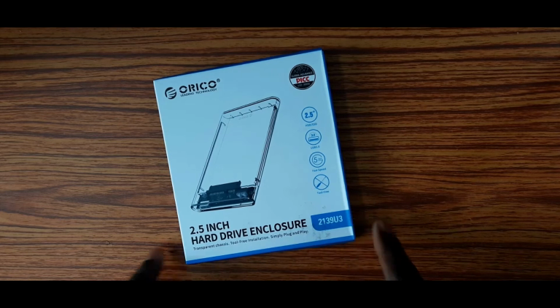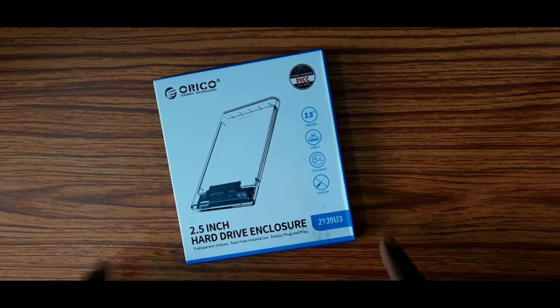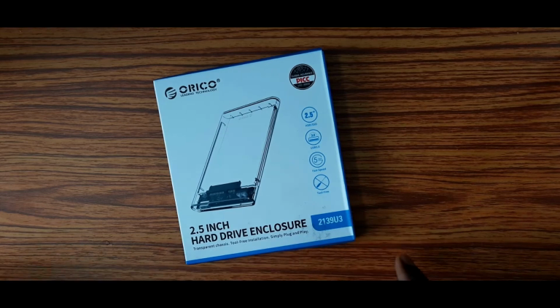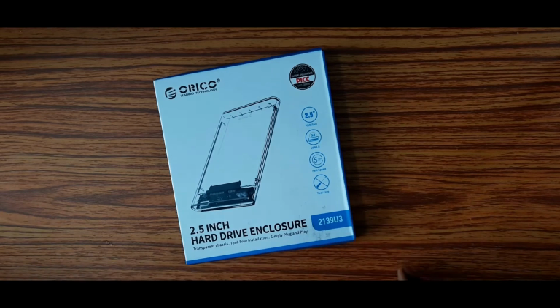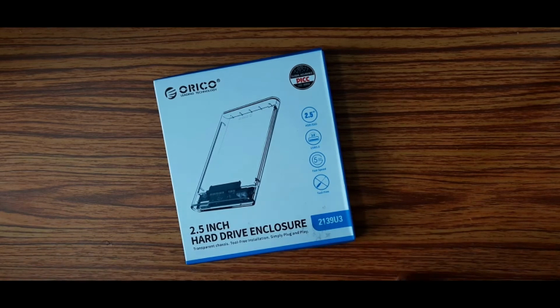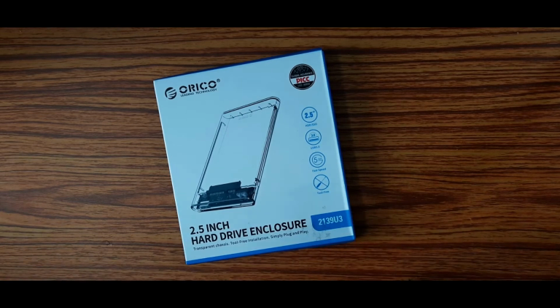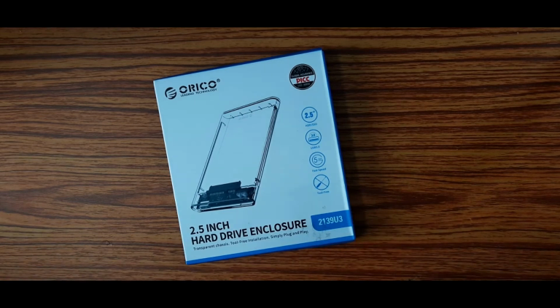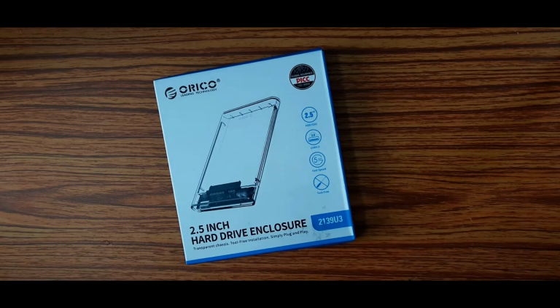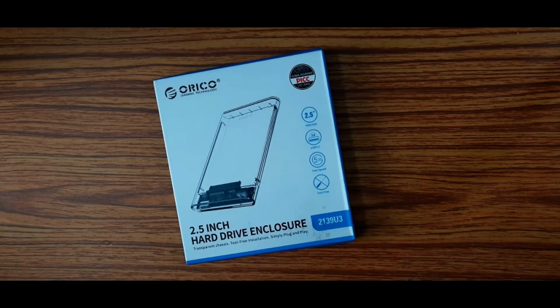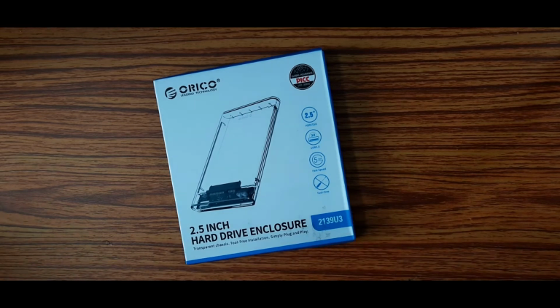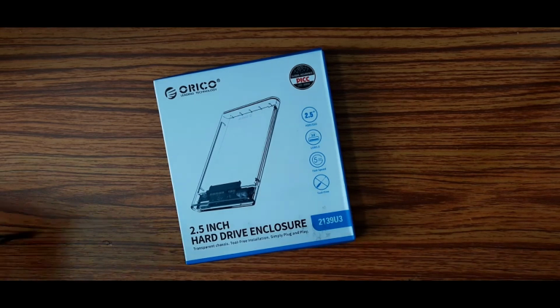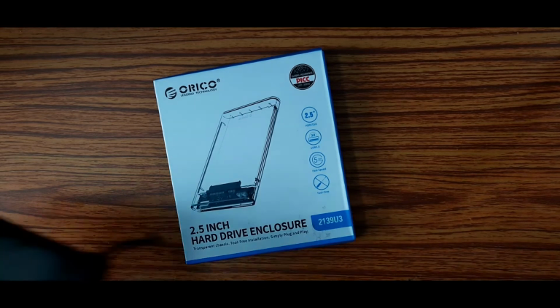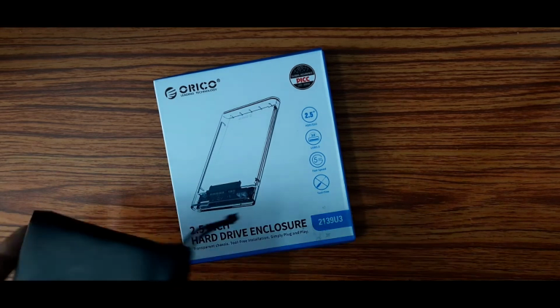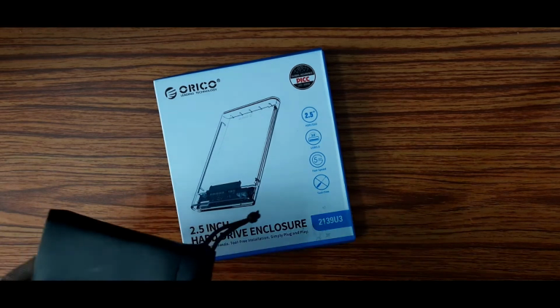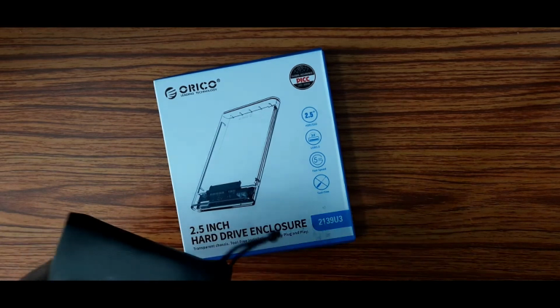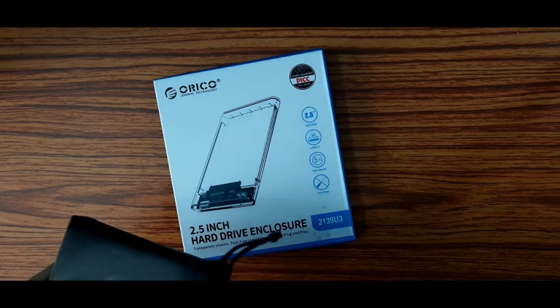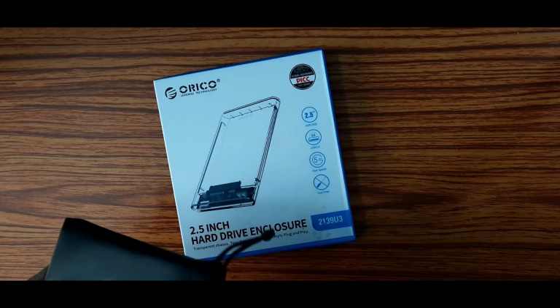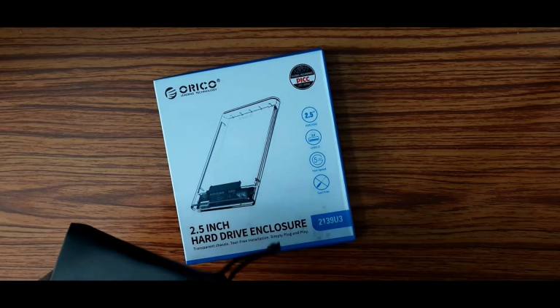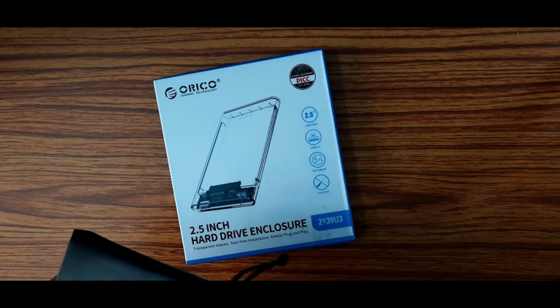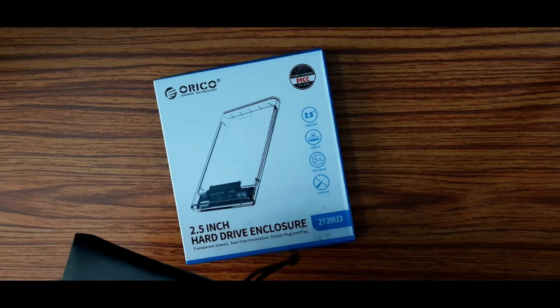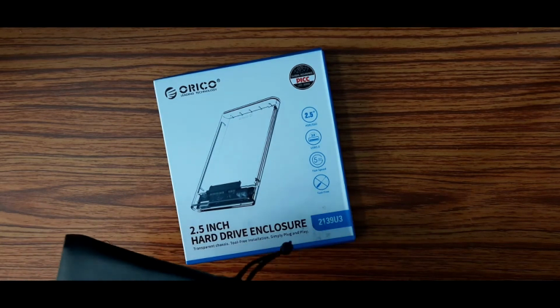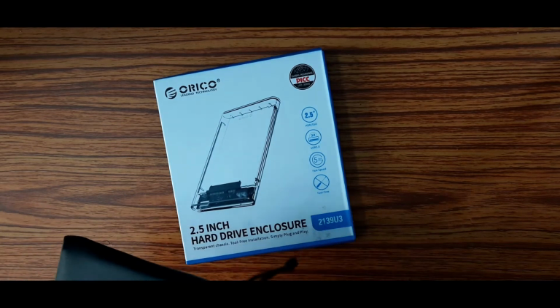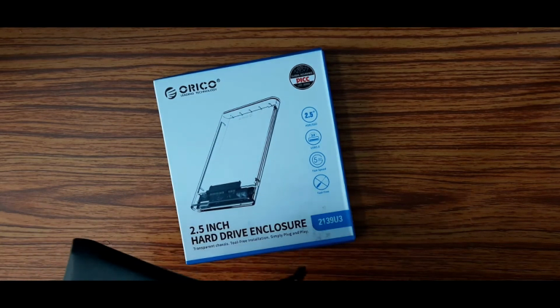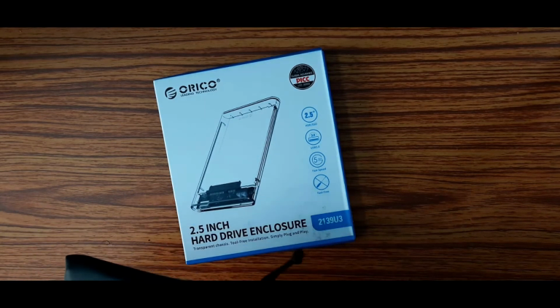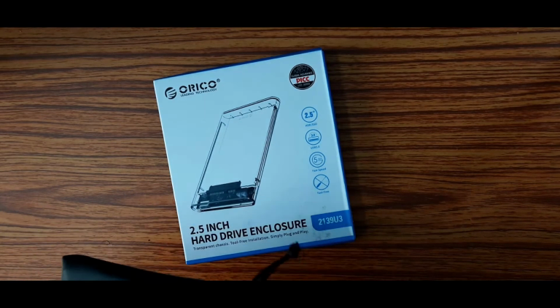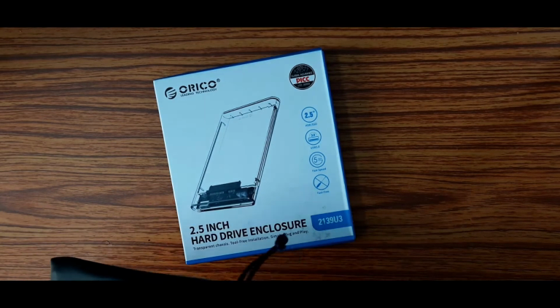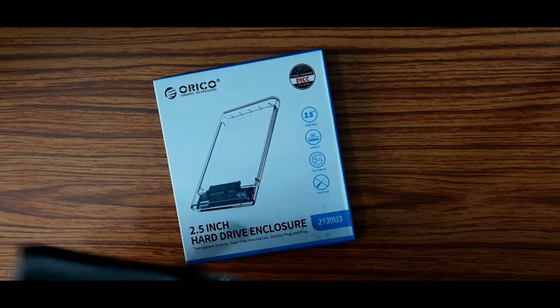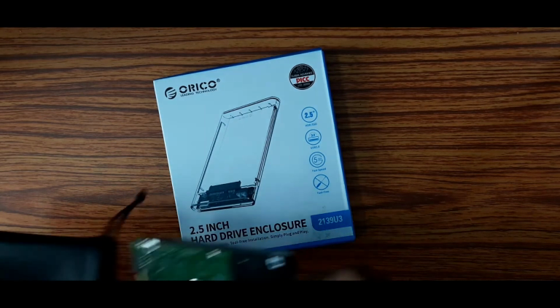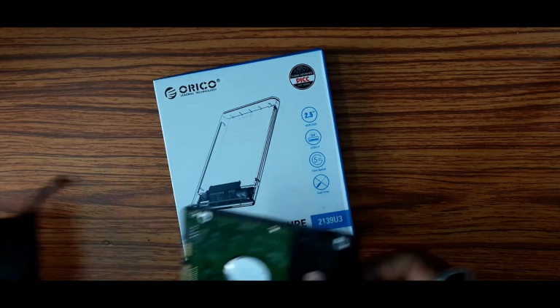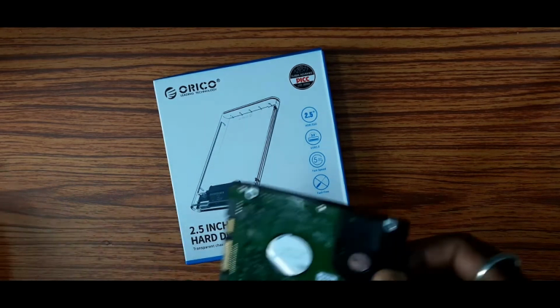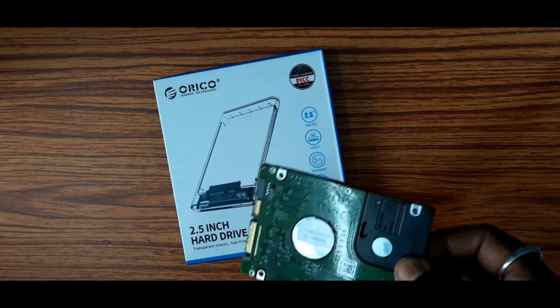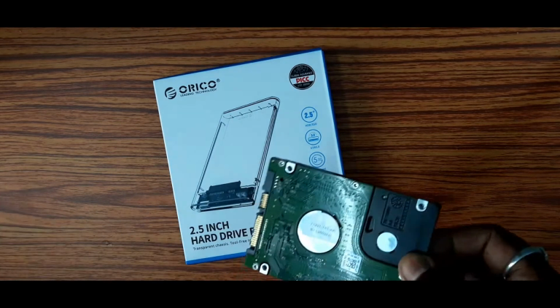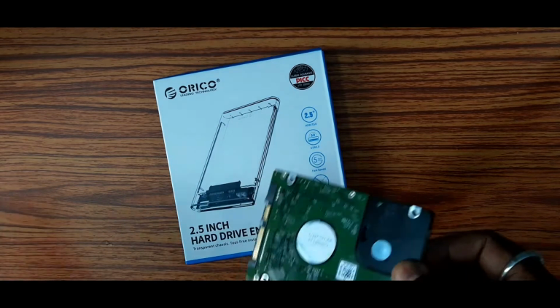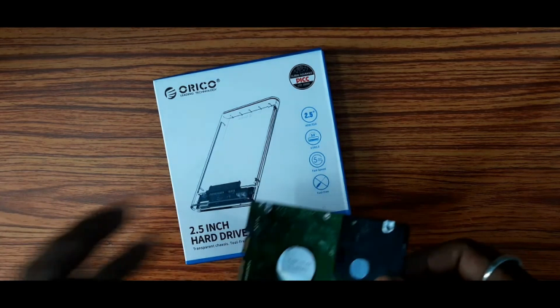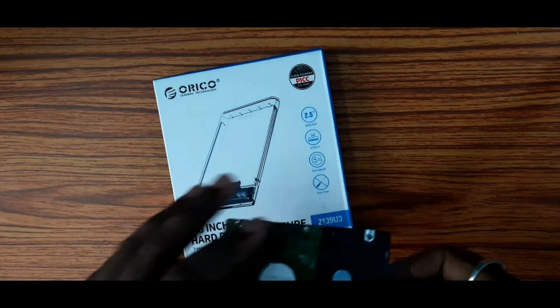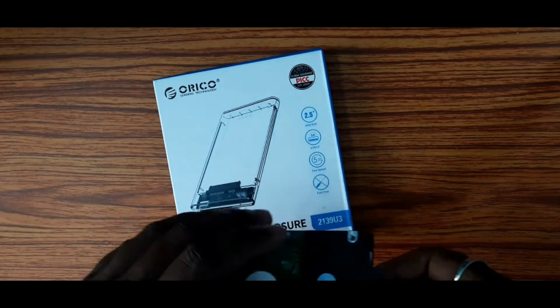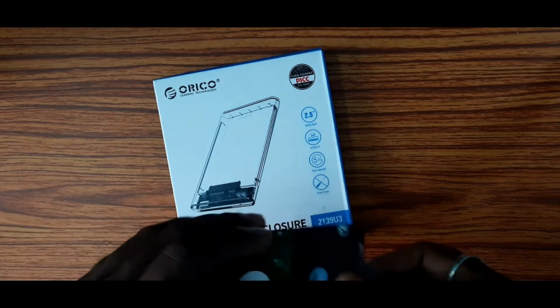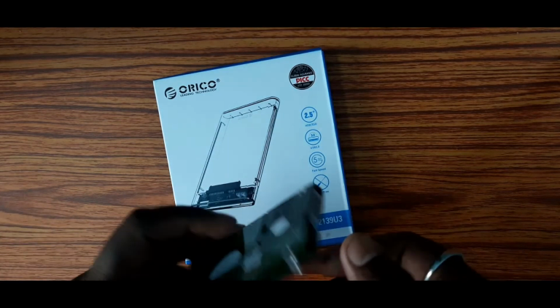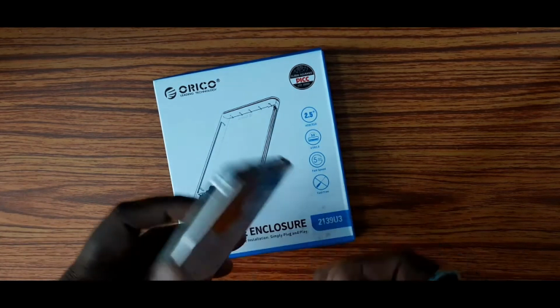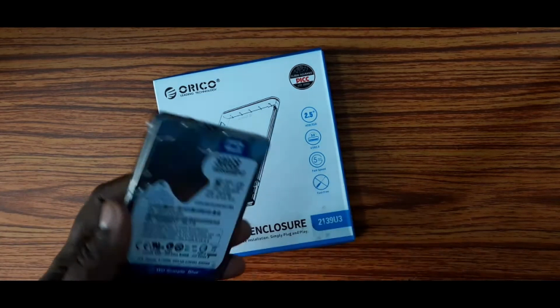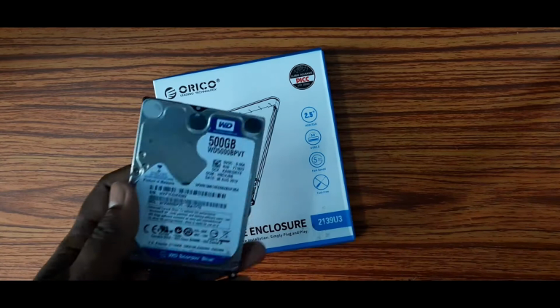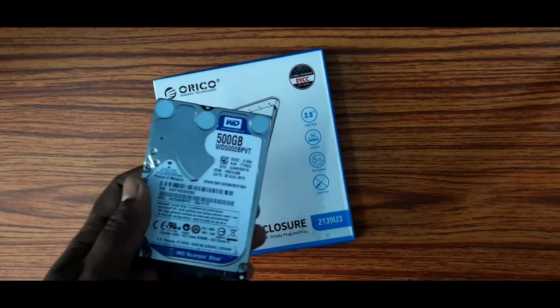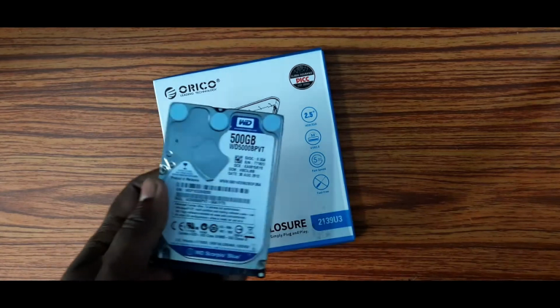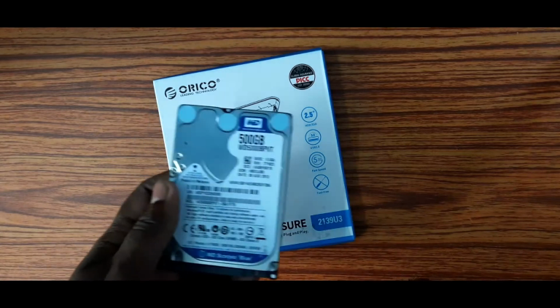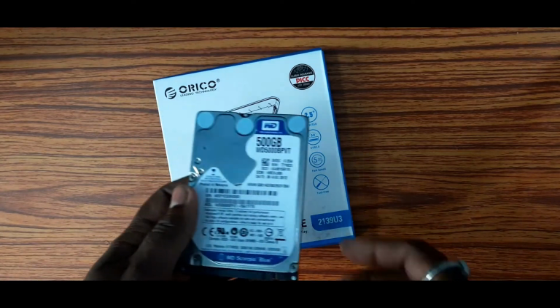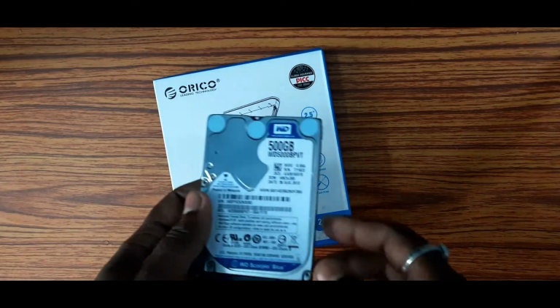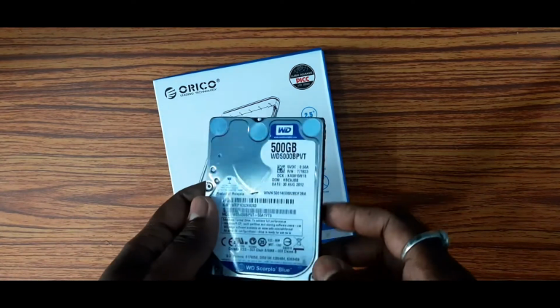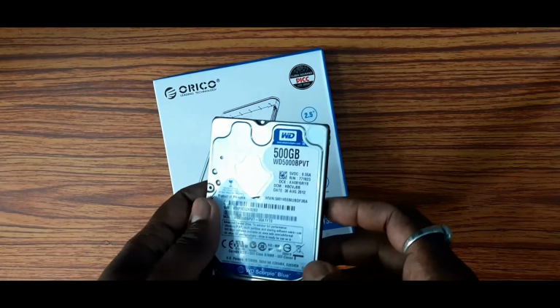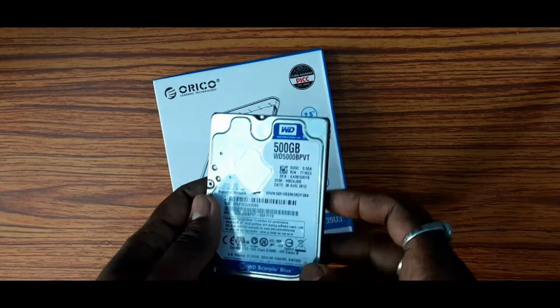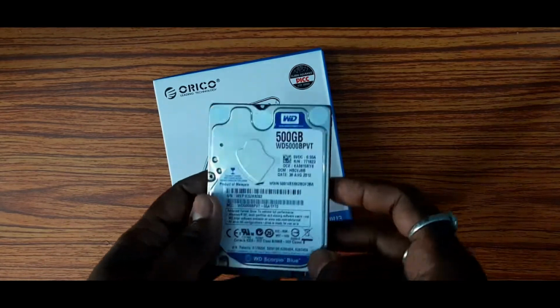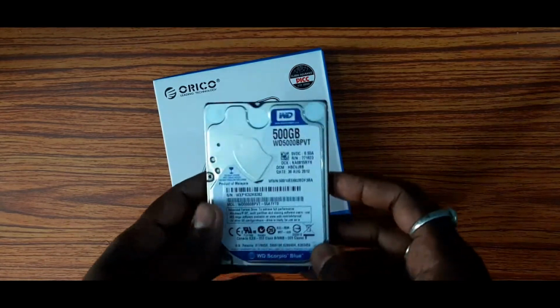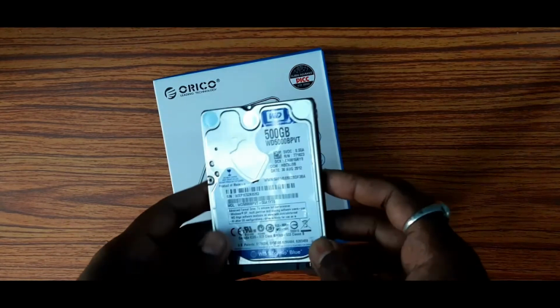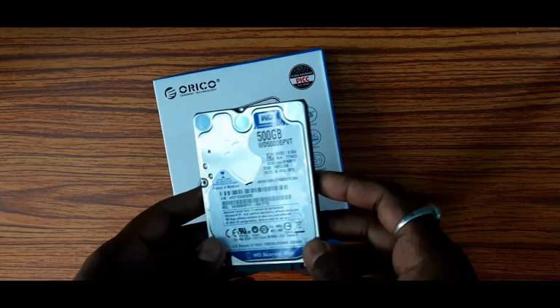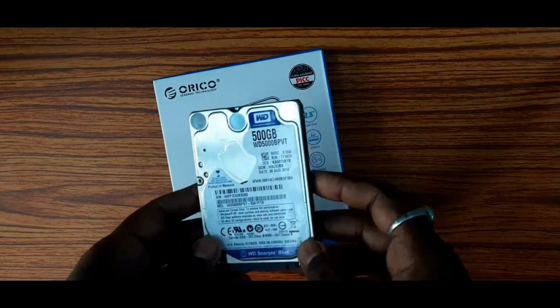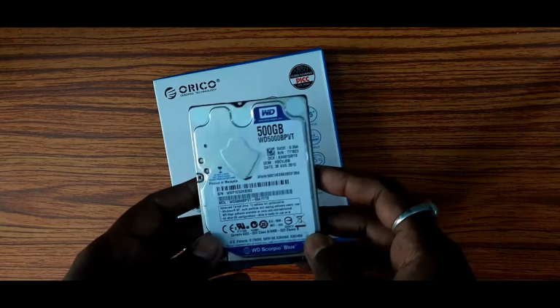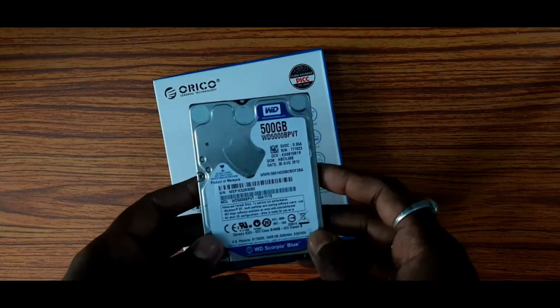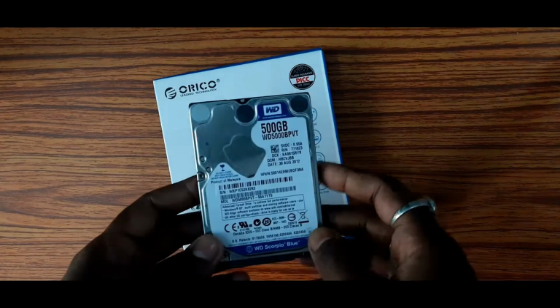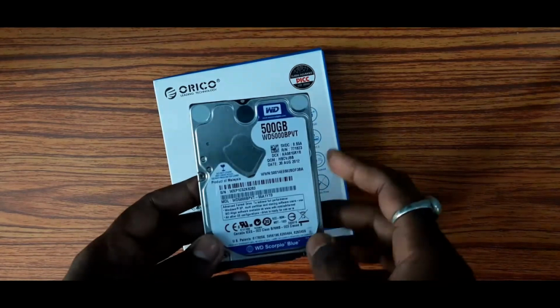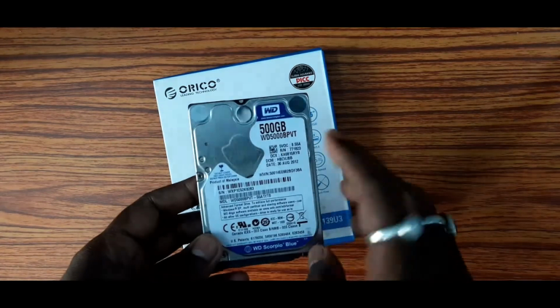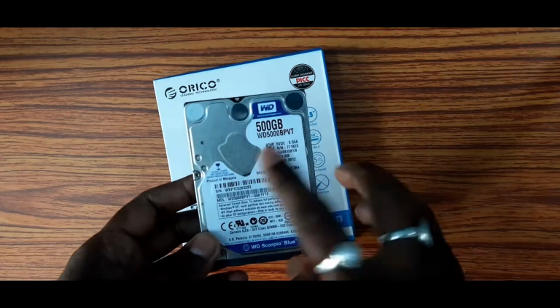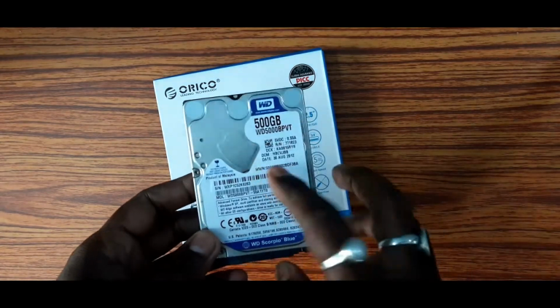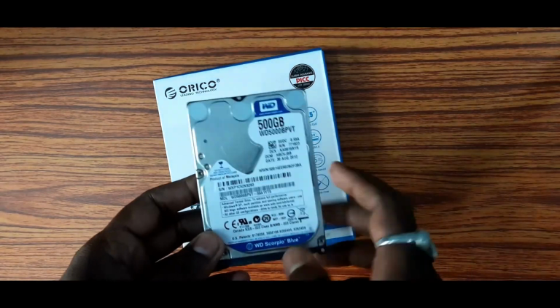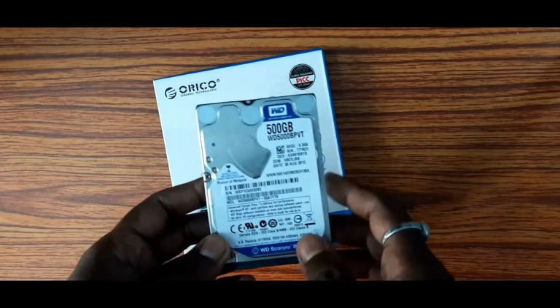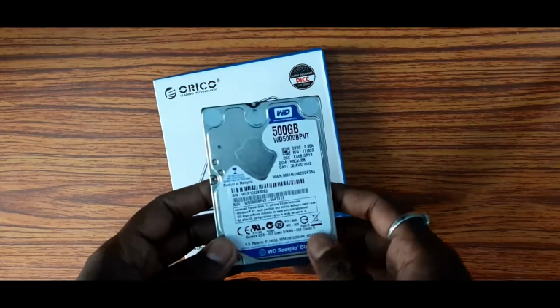You can use a portable hard drive, laptop SSD. I am using an SSD. I am going to use a laptop with a hard drive.